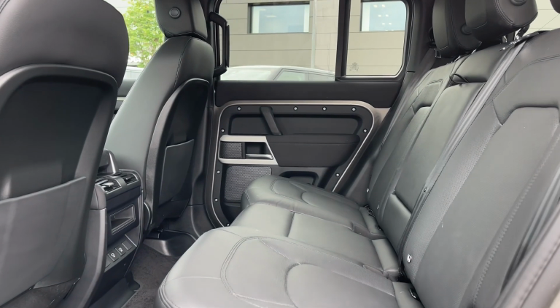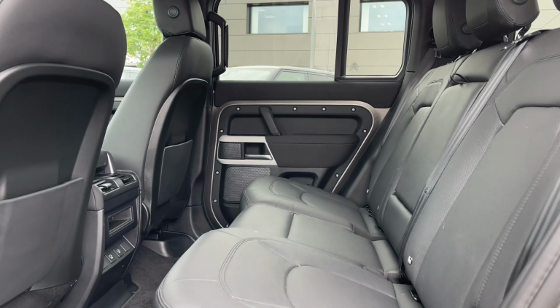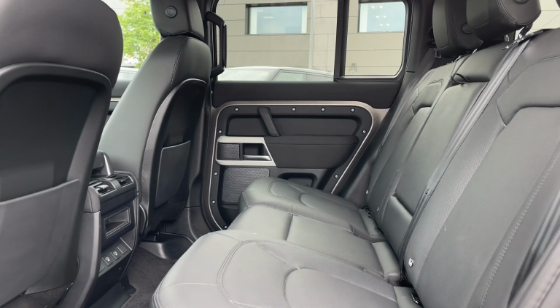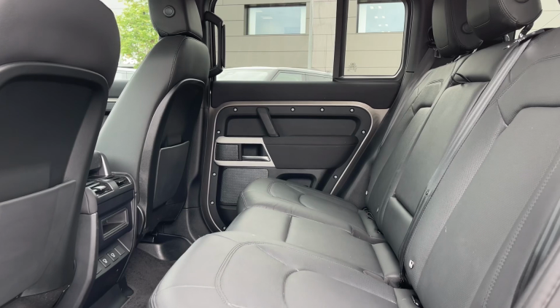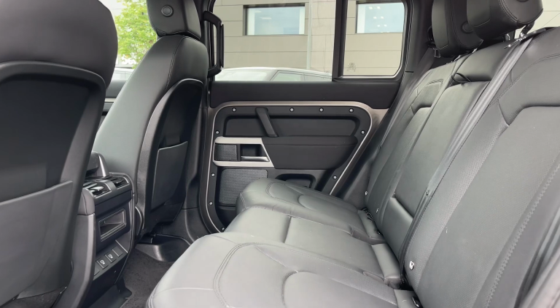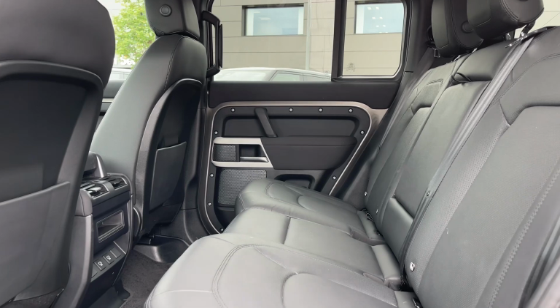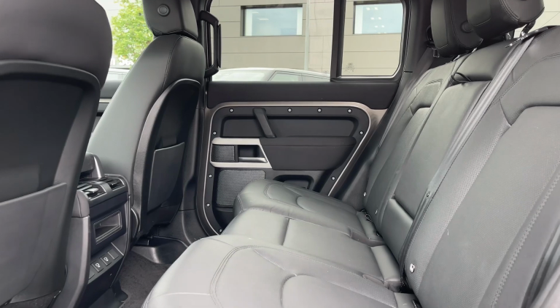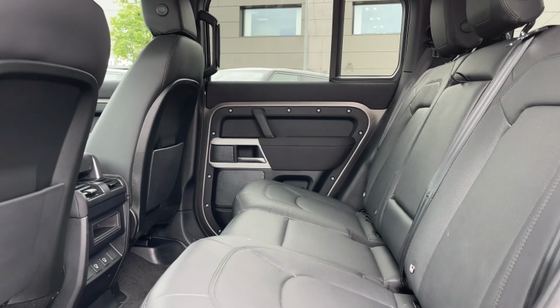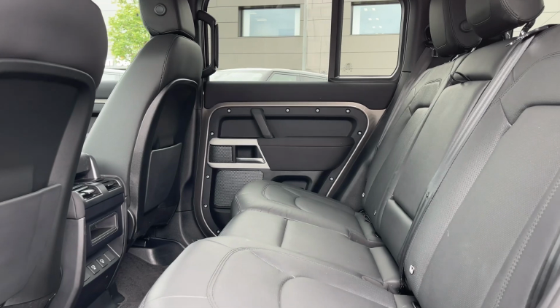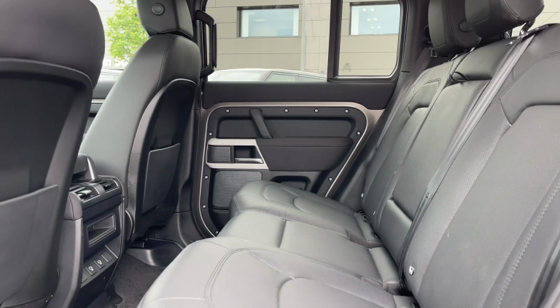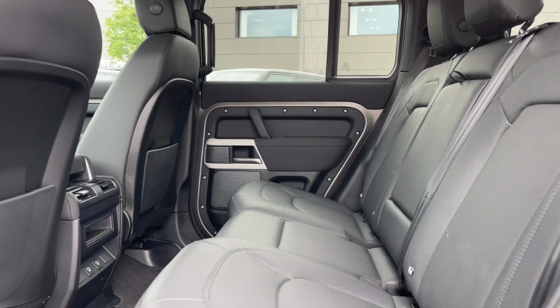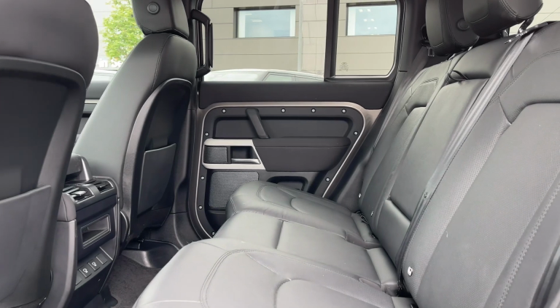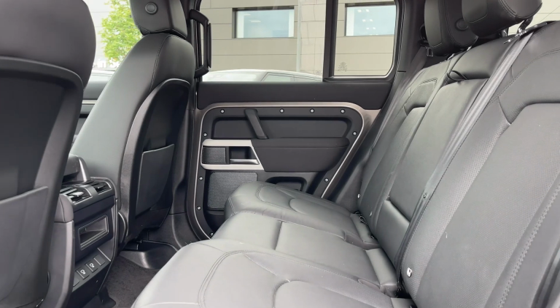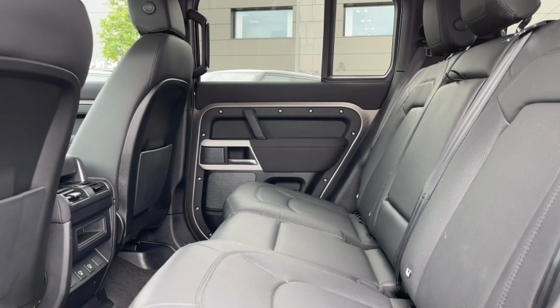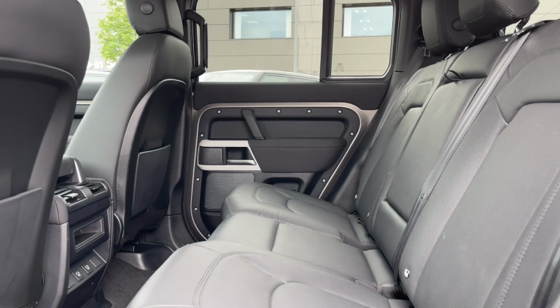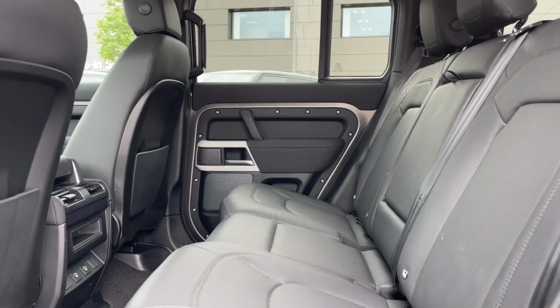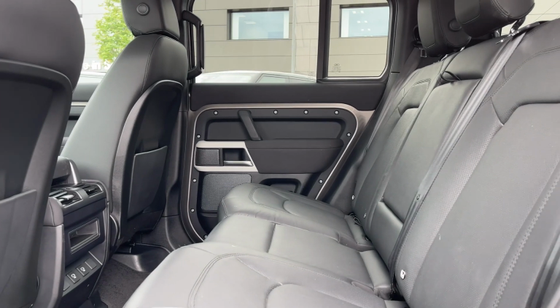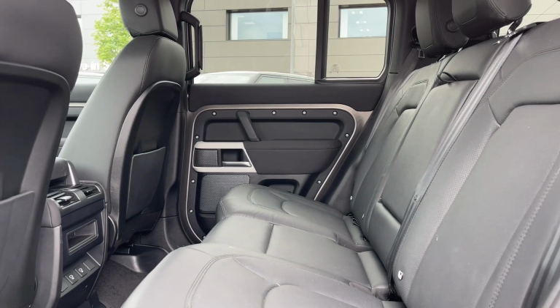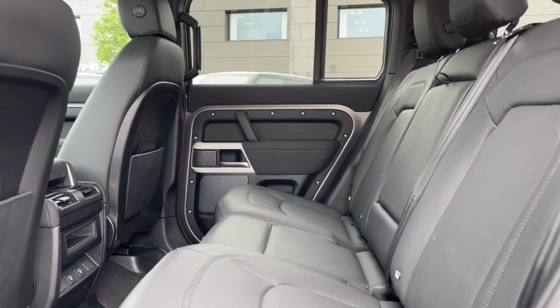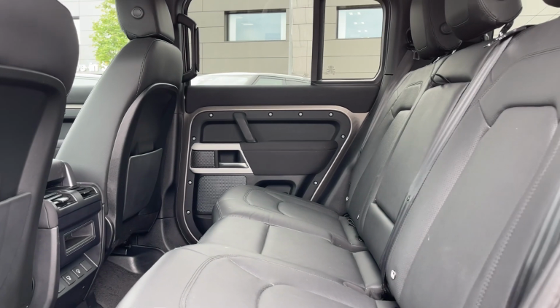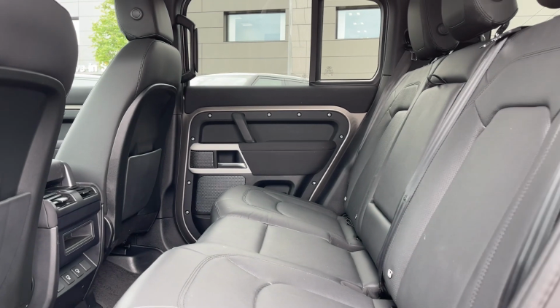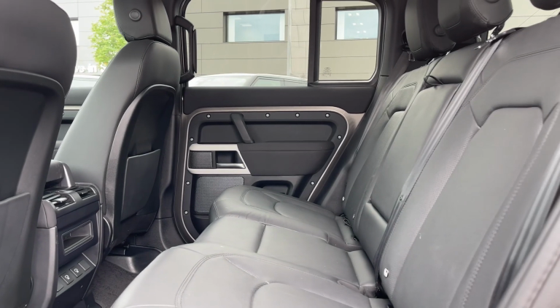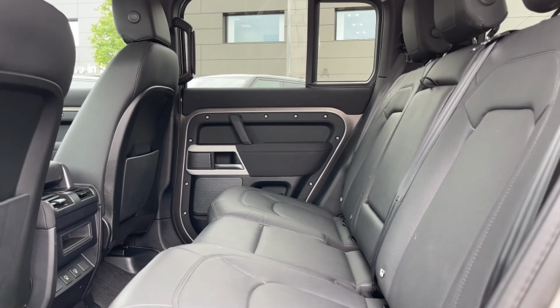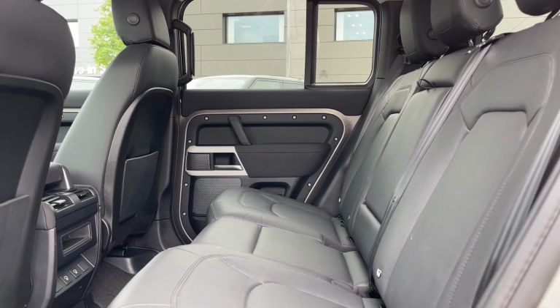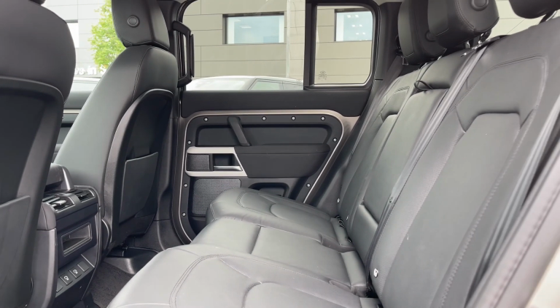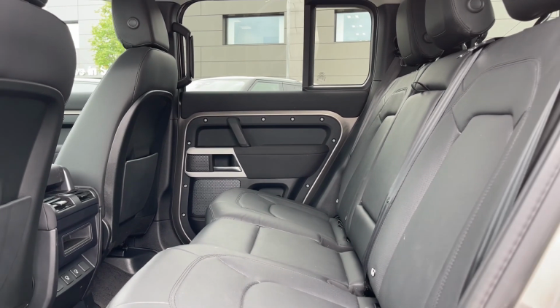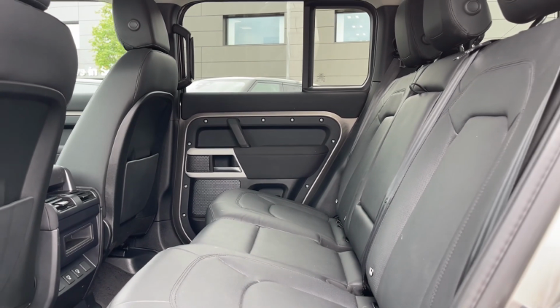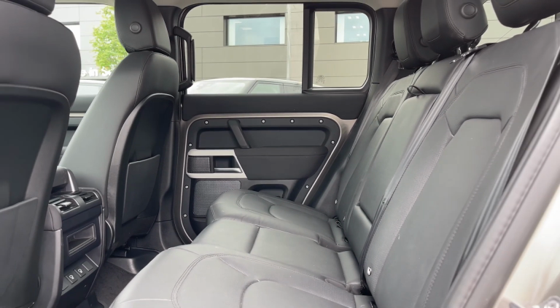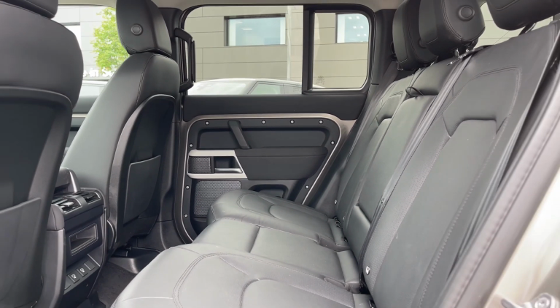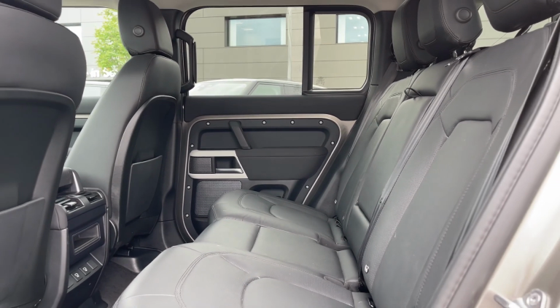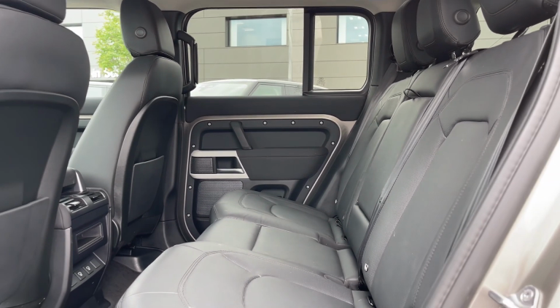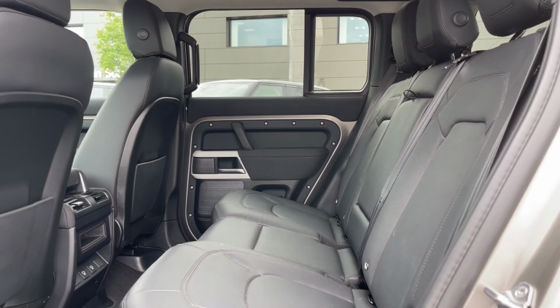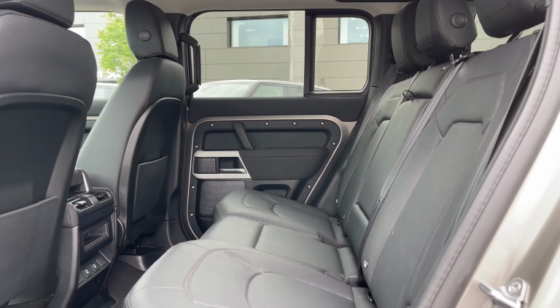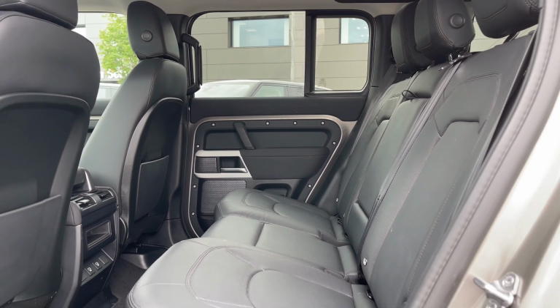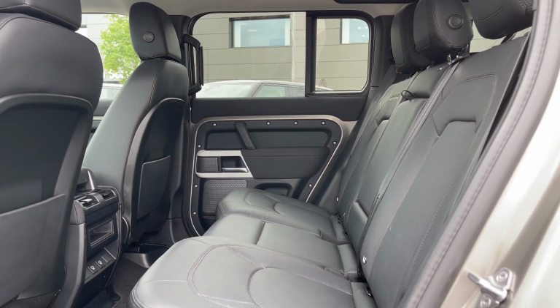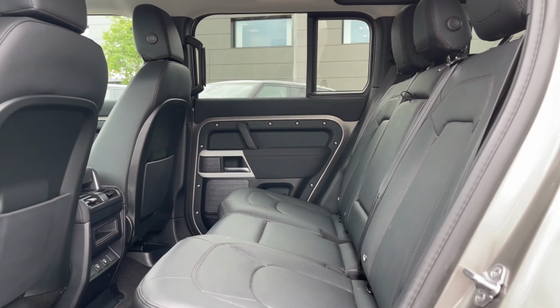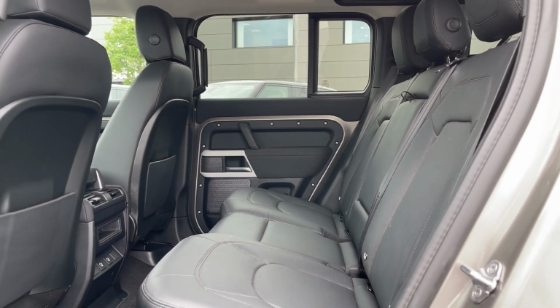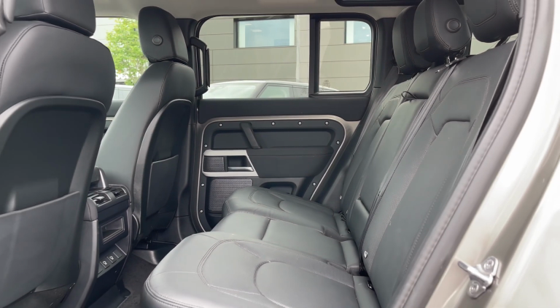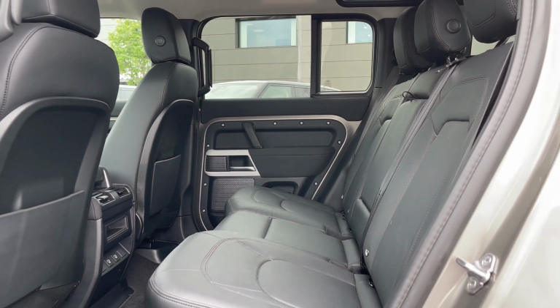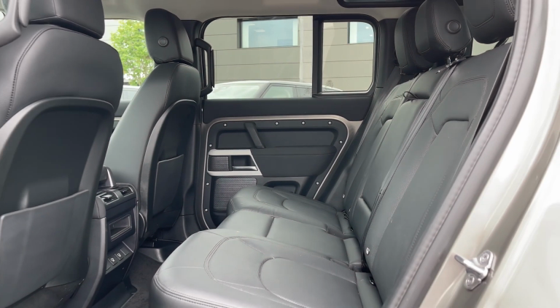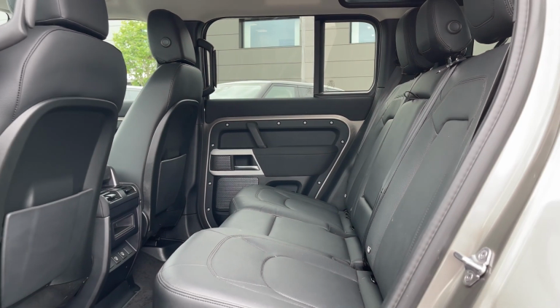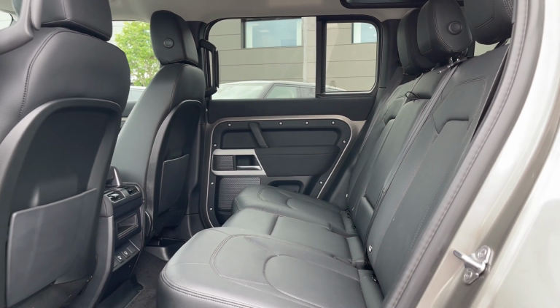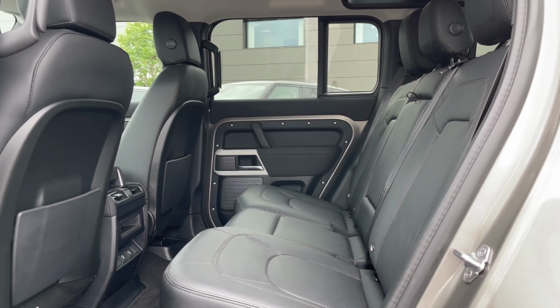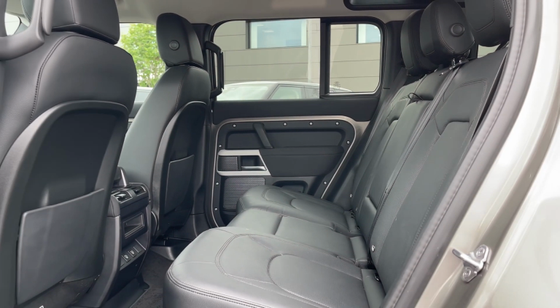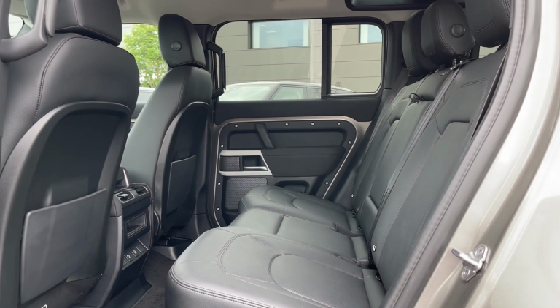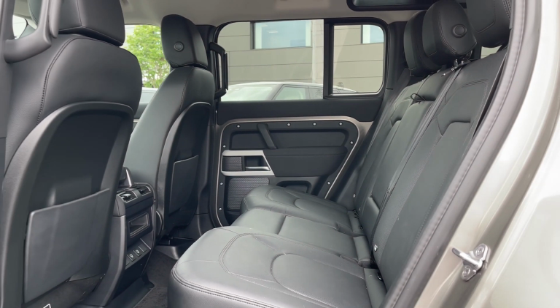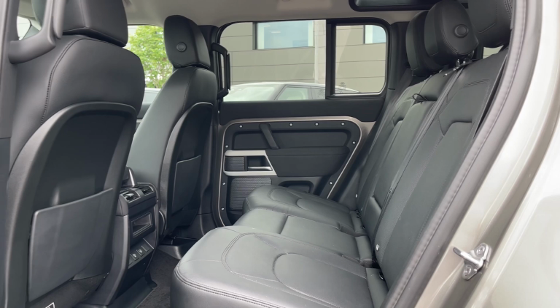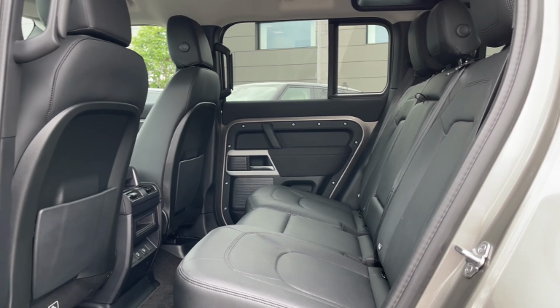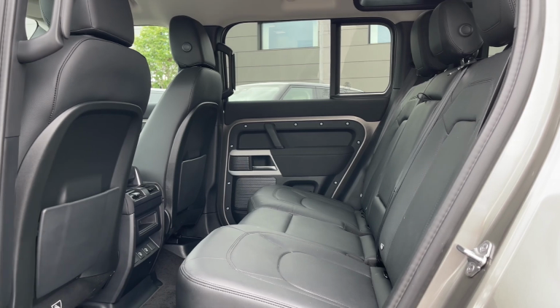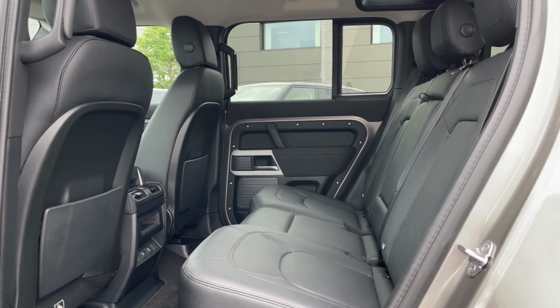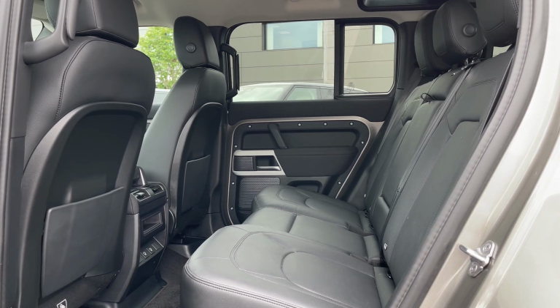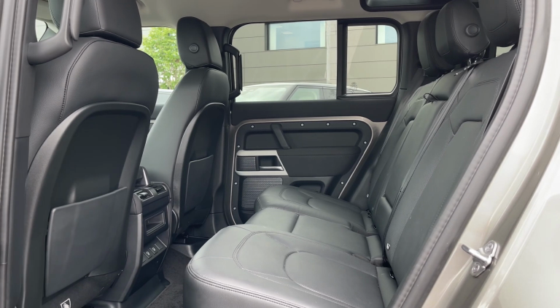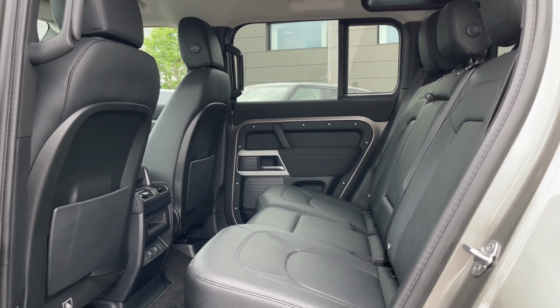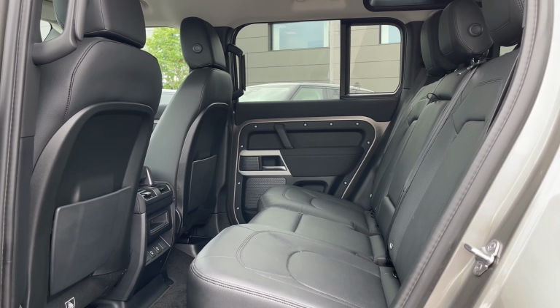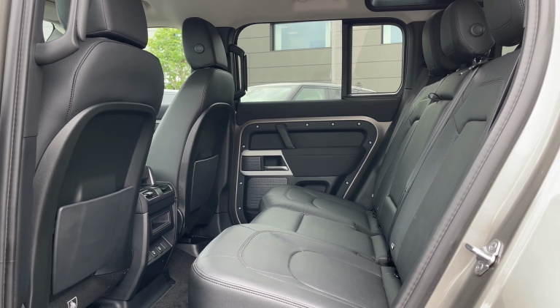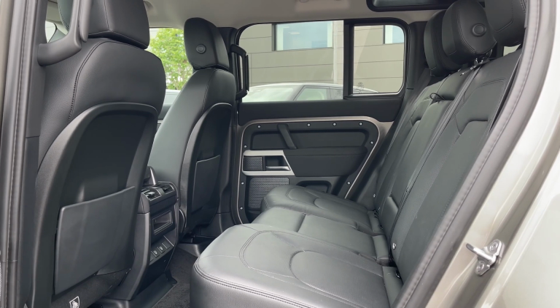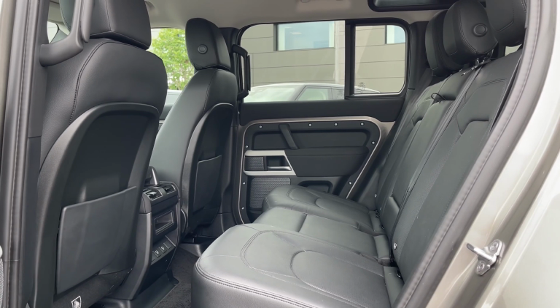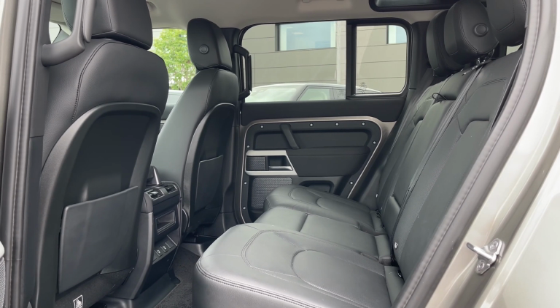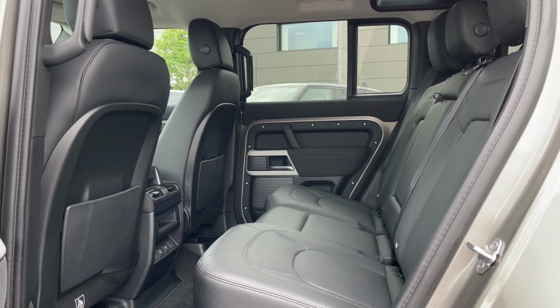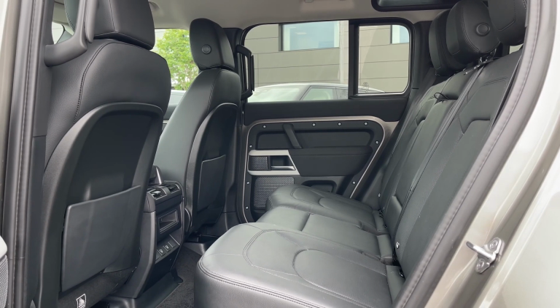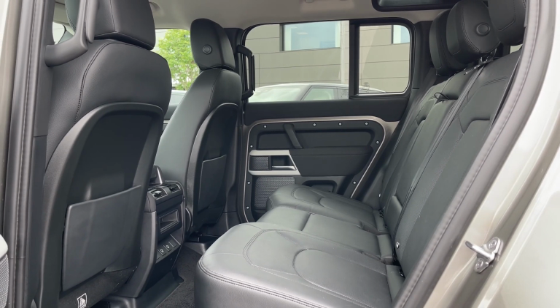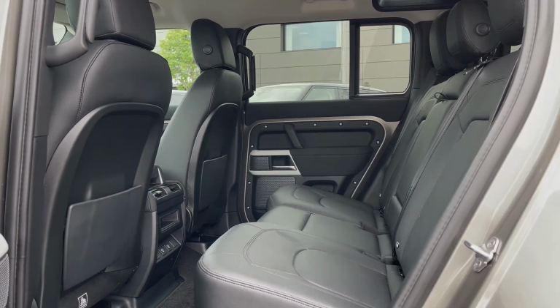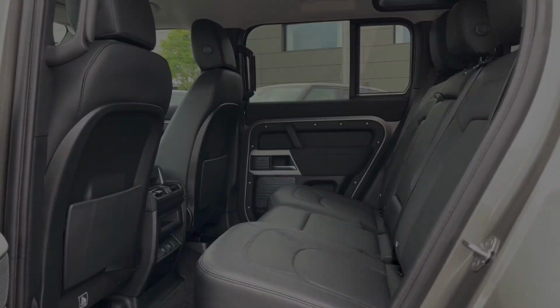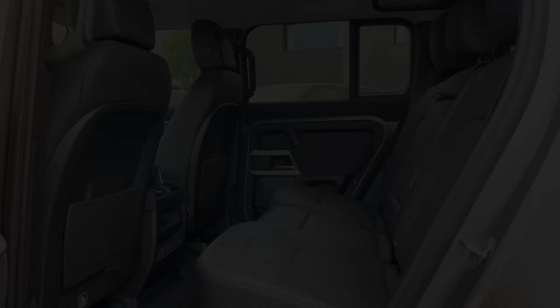Speaking of which, passengers travelling in the rear of this vehicle will sit upon these fantastic black perforated leather seats, which are durable, comfortable and stylish.